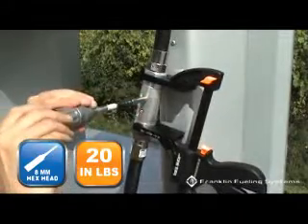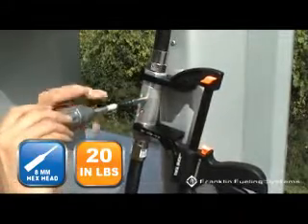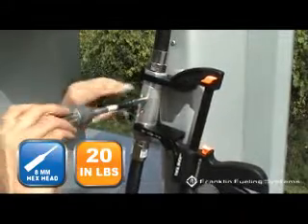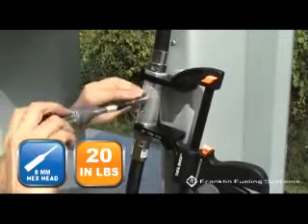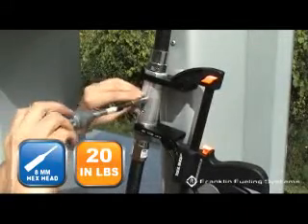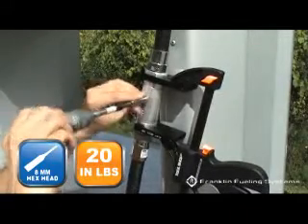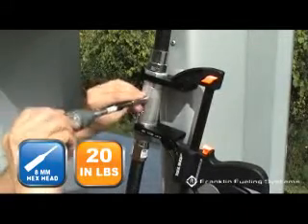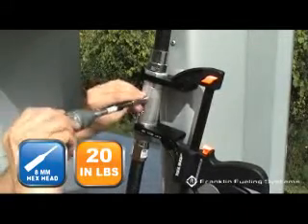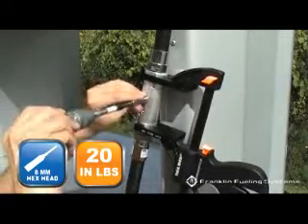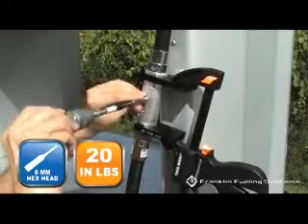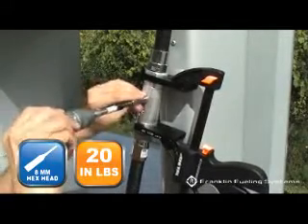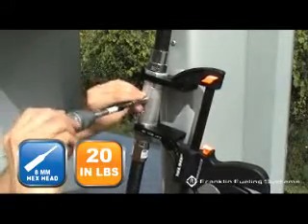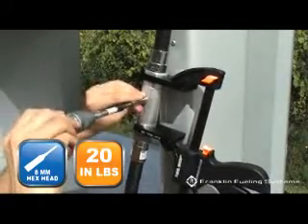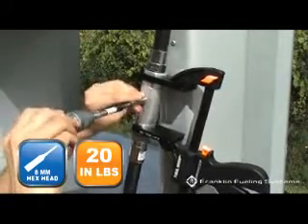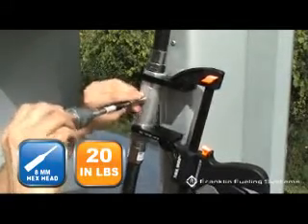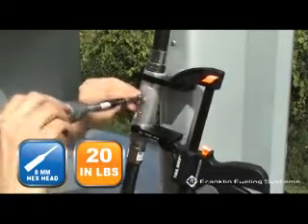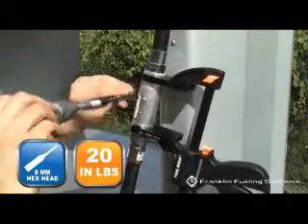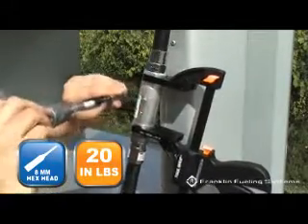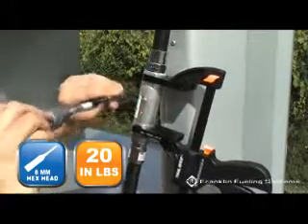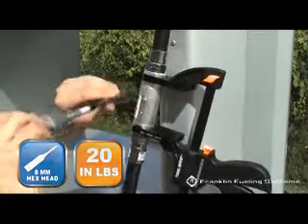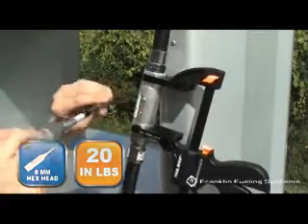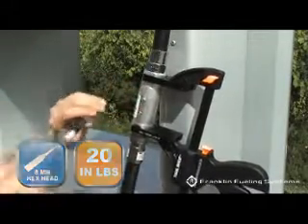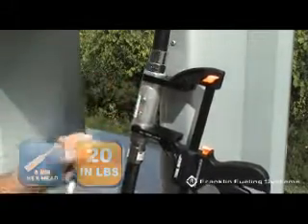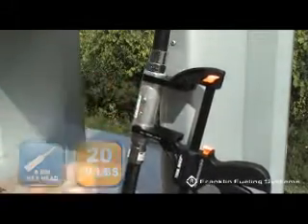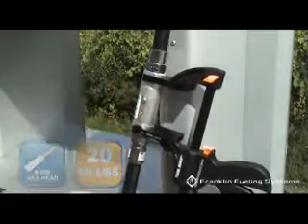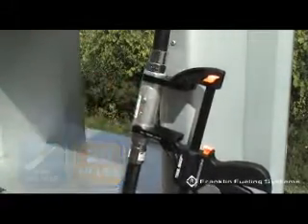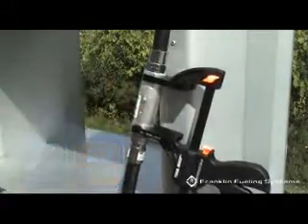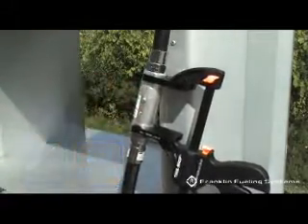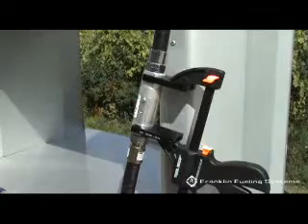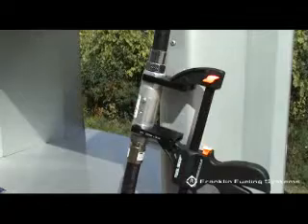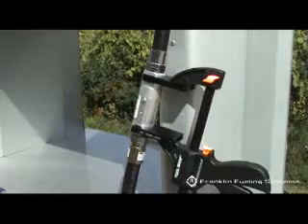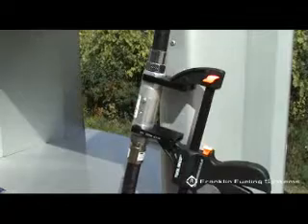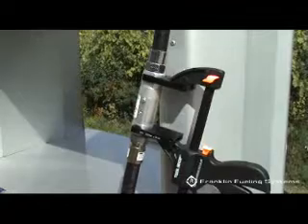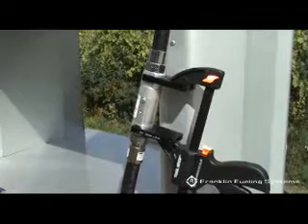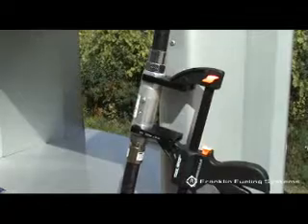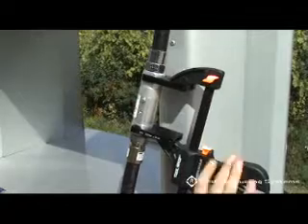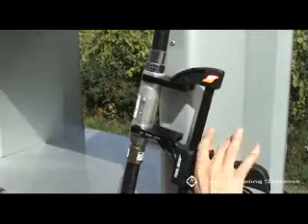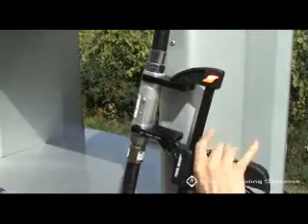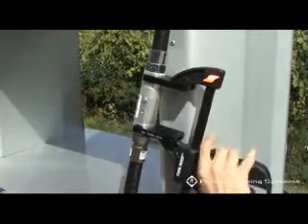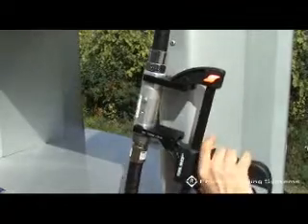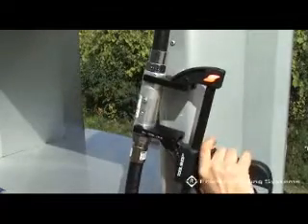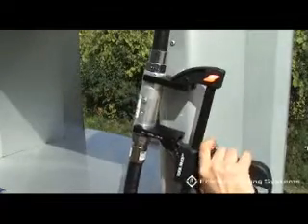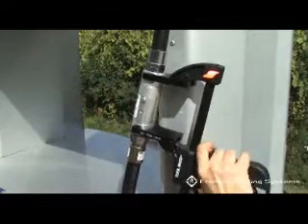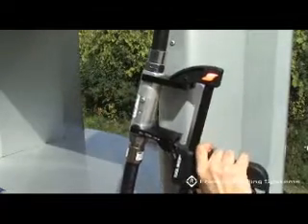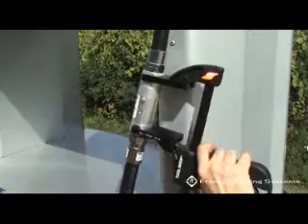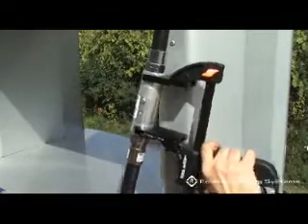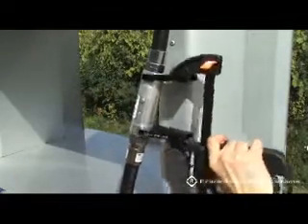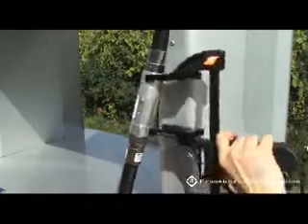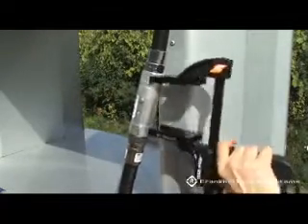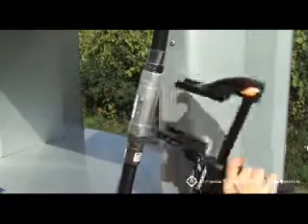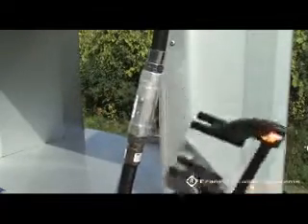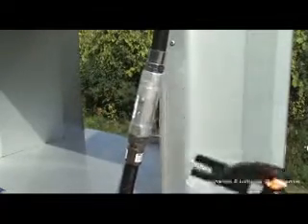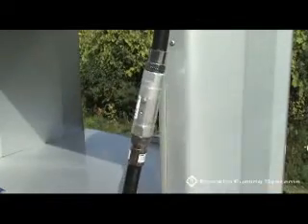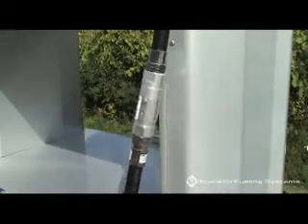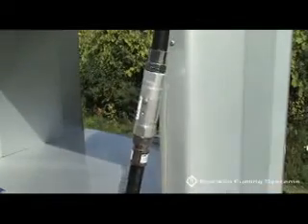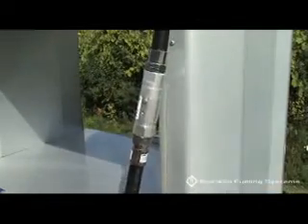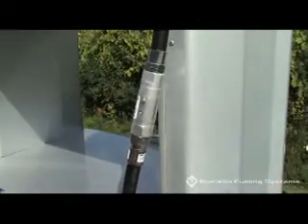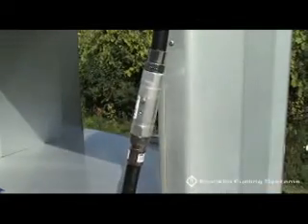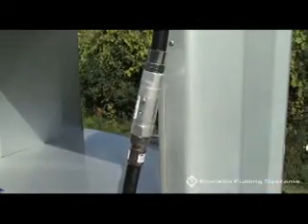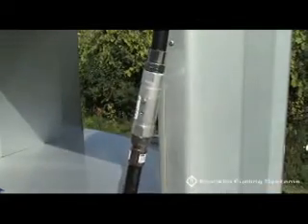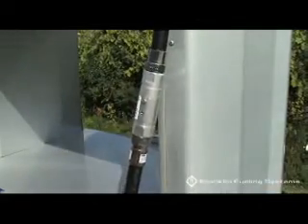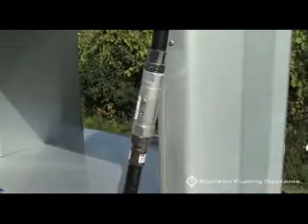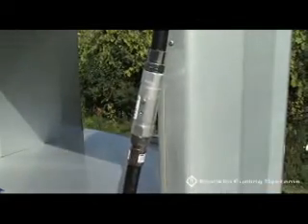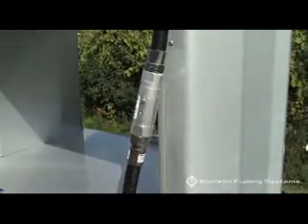Remove the breakaway reconnection clamp. Proceed with the tests outlined in Section 1.4 of the Healy System Scheduled Maintenance.